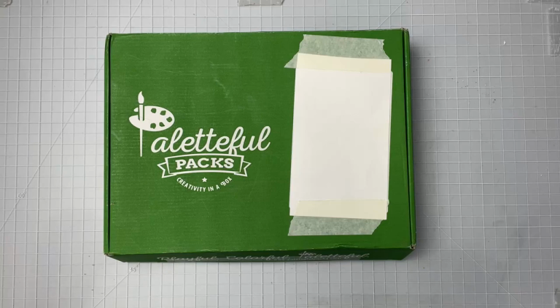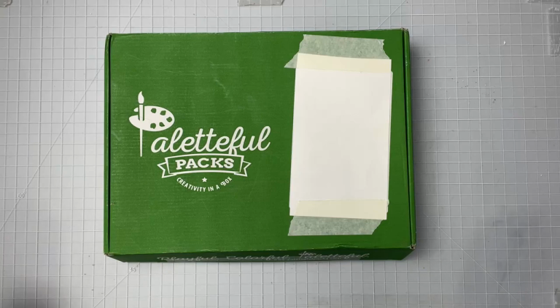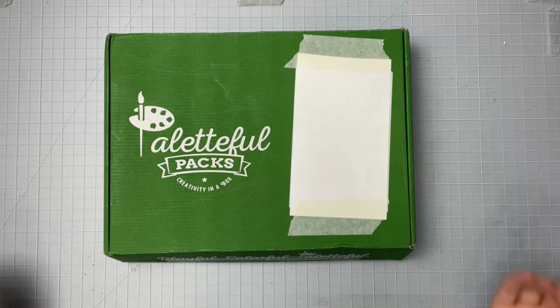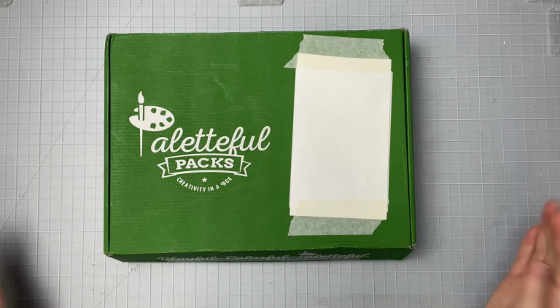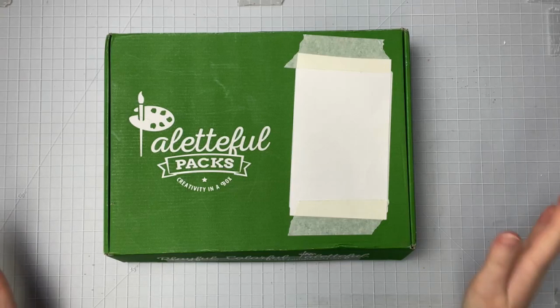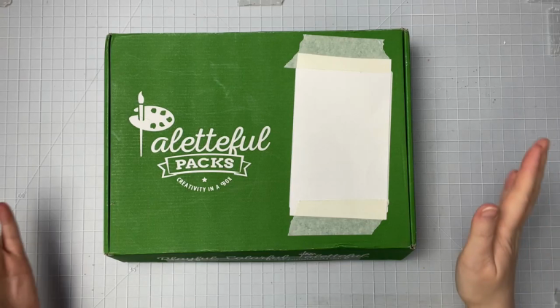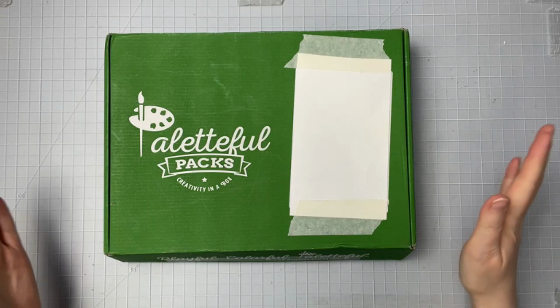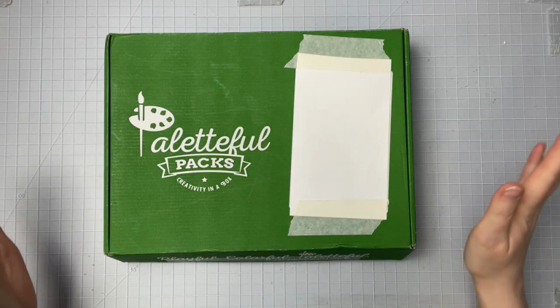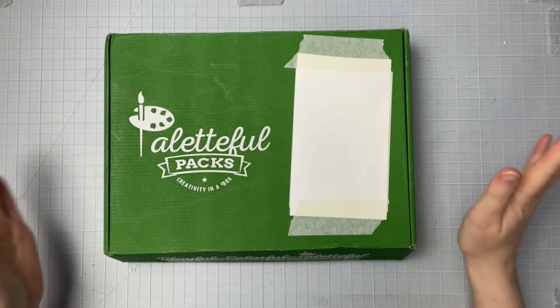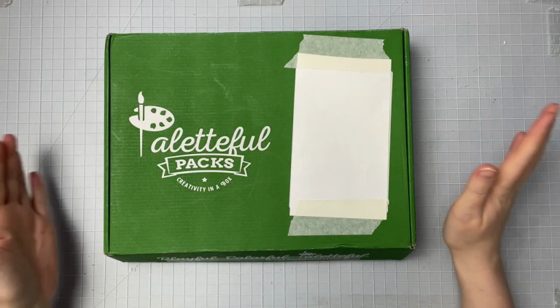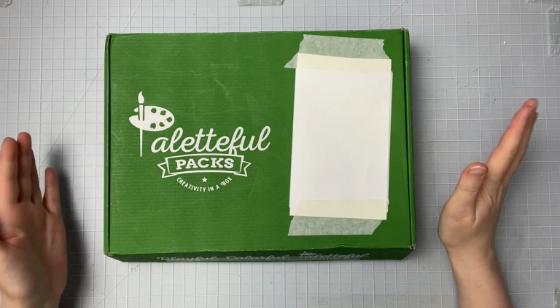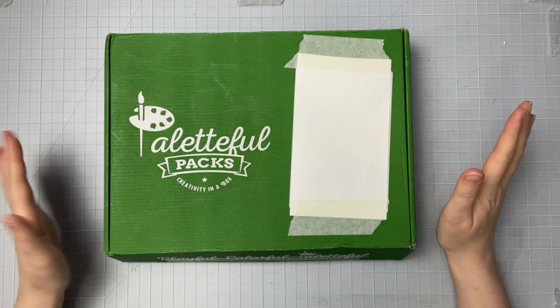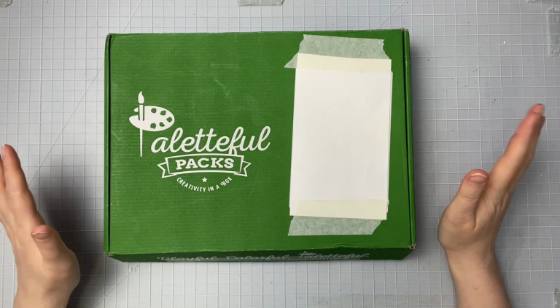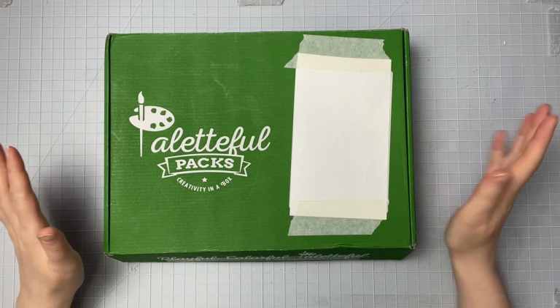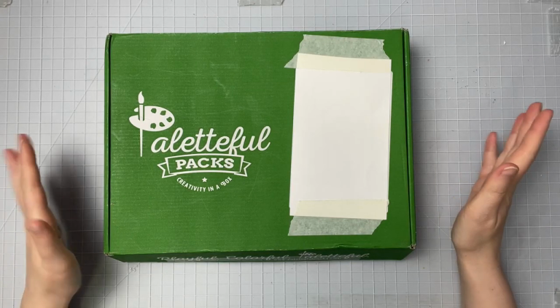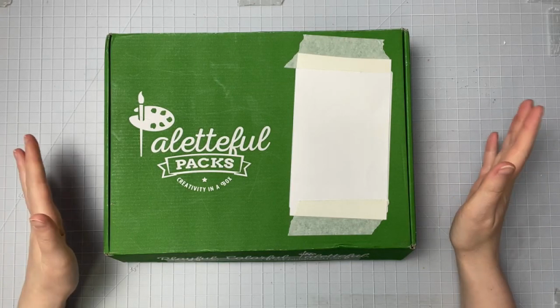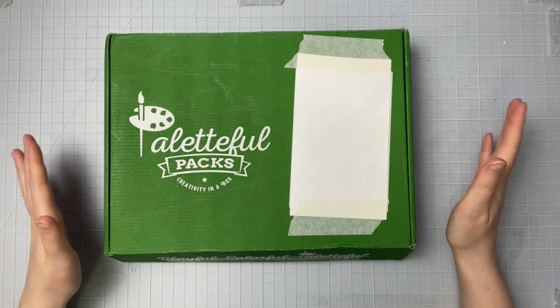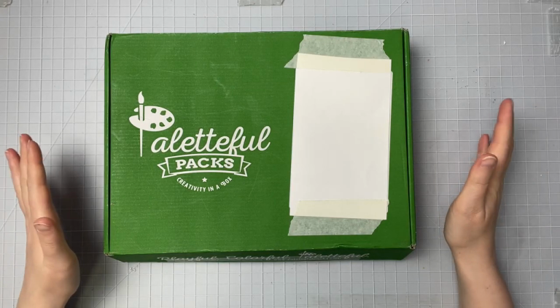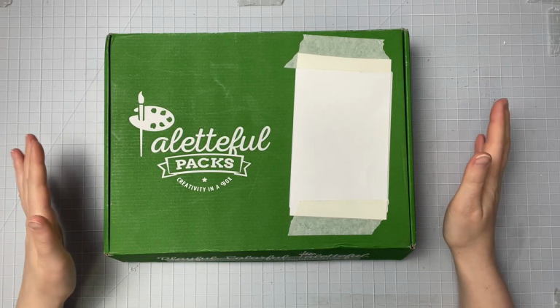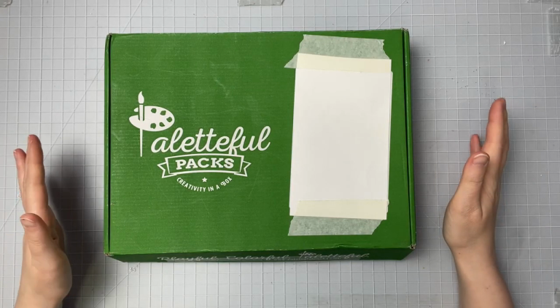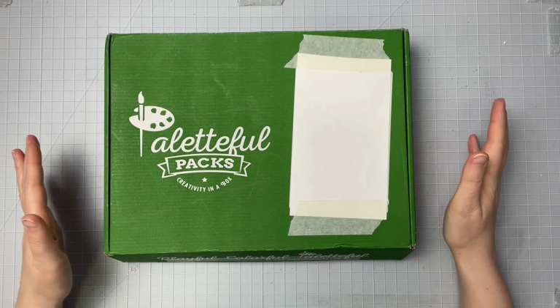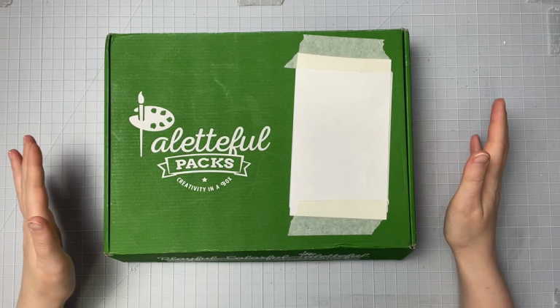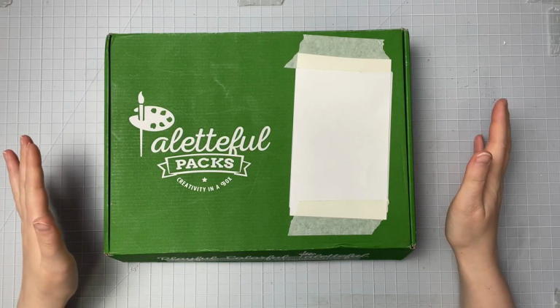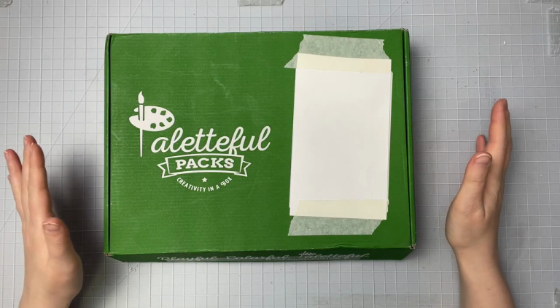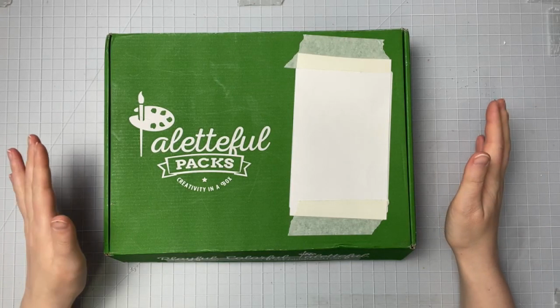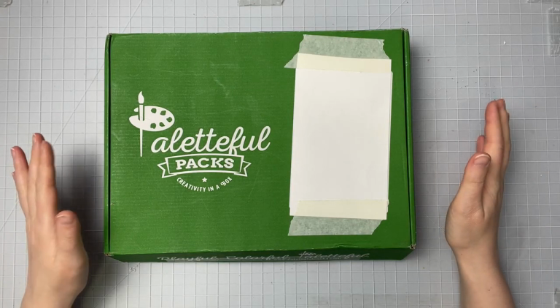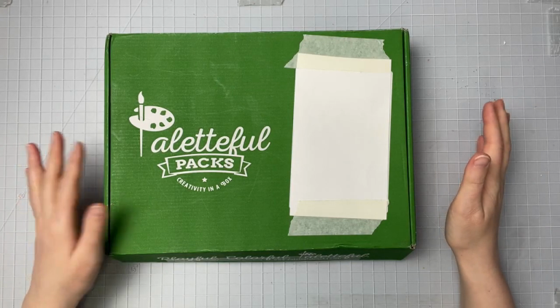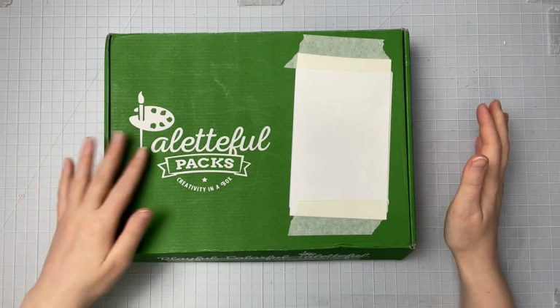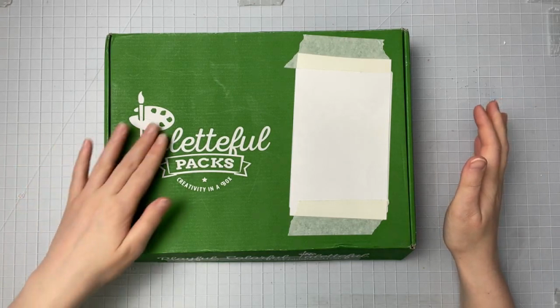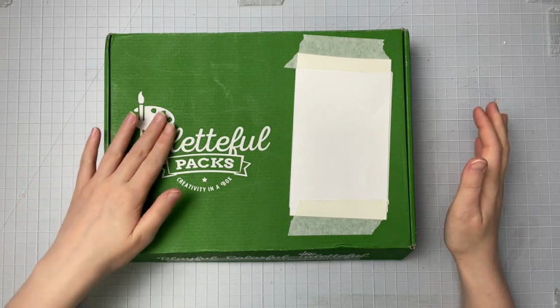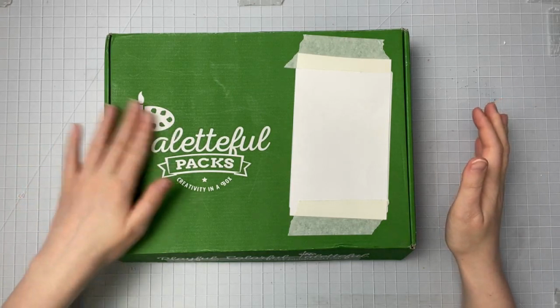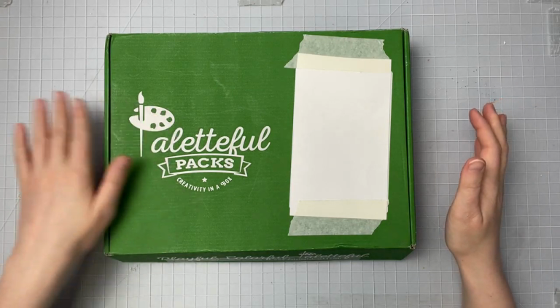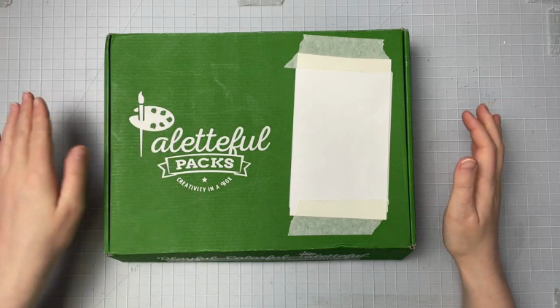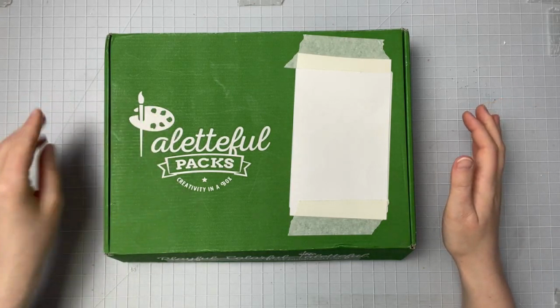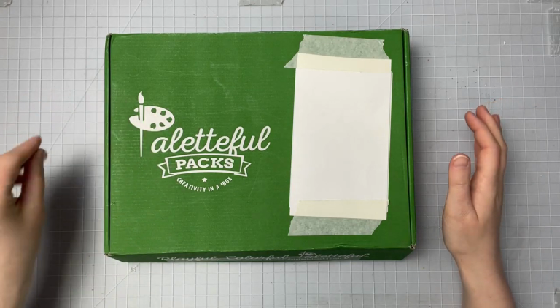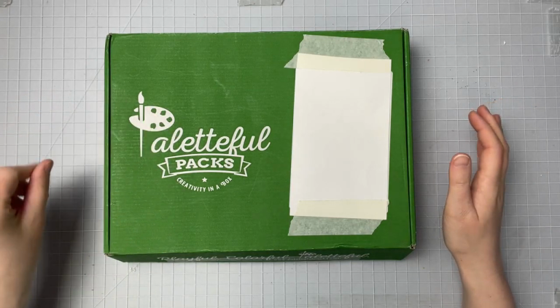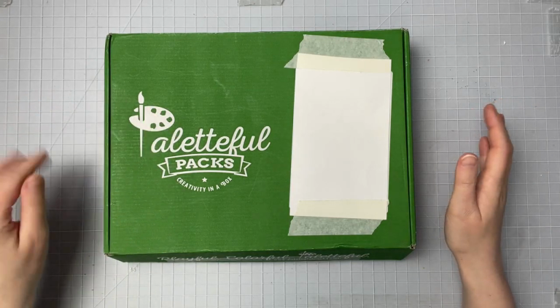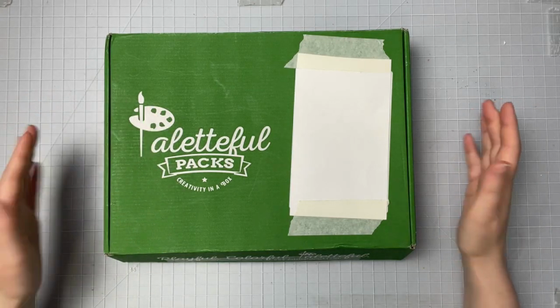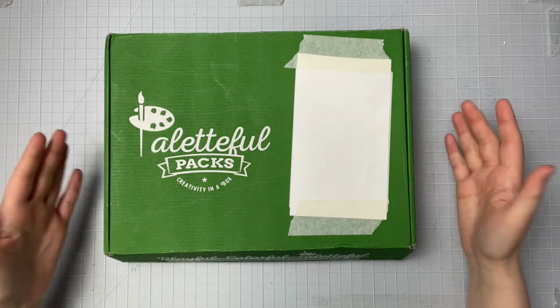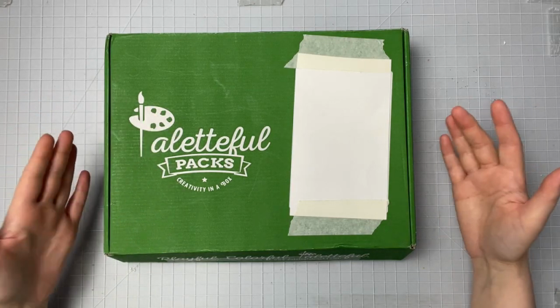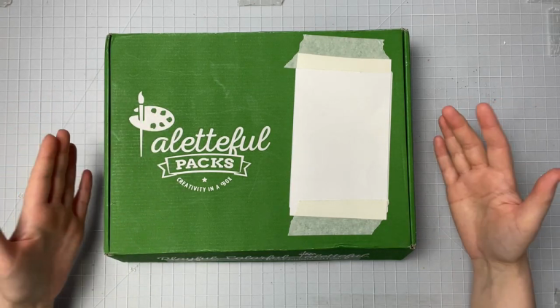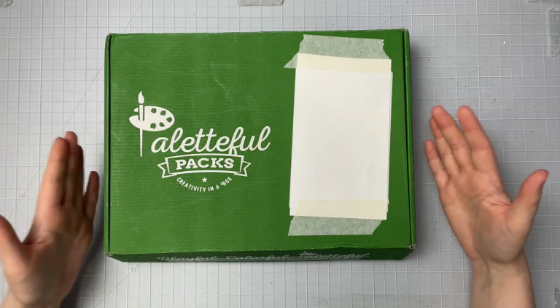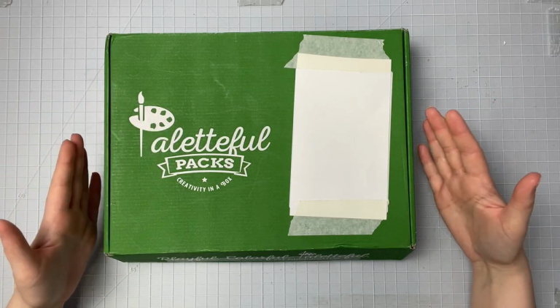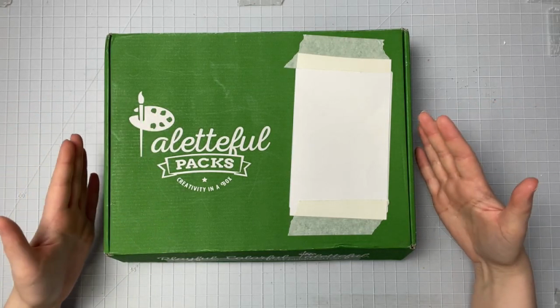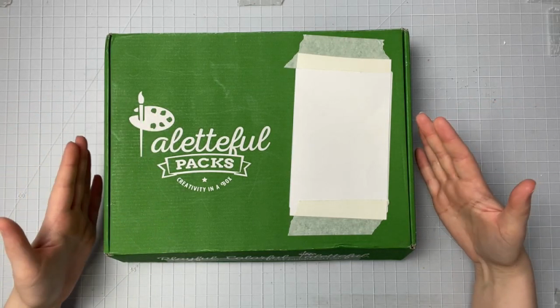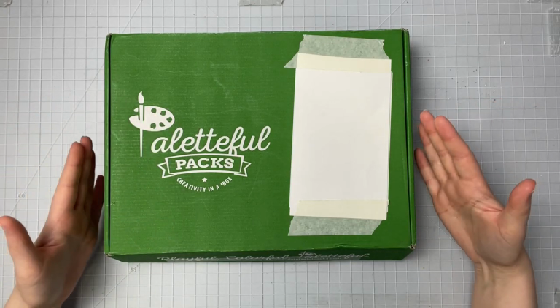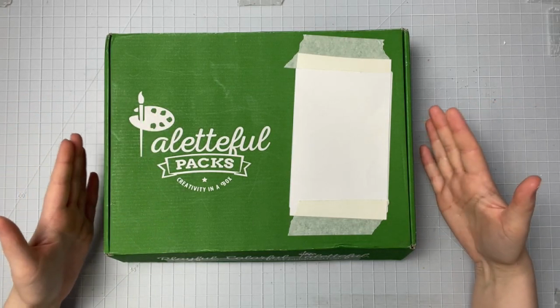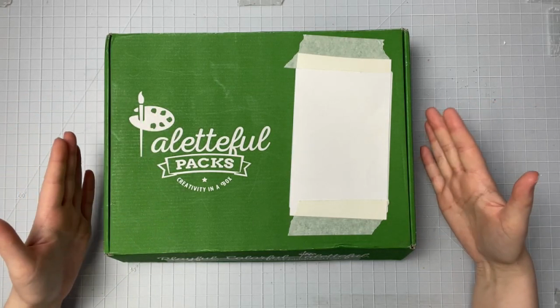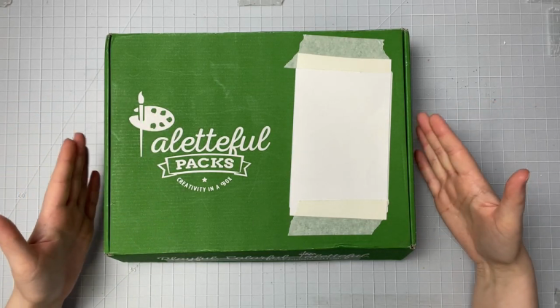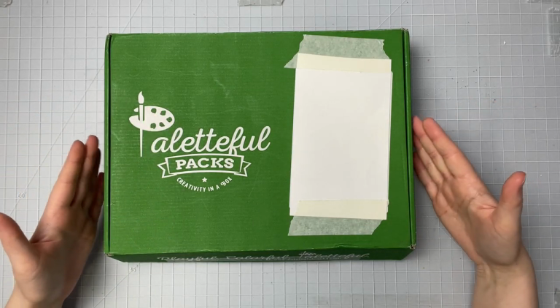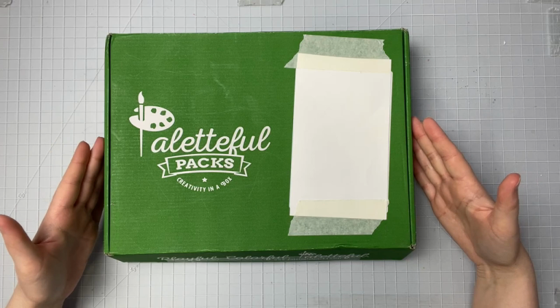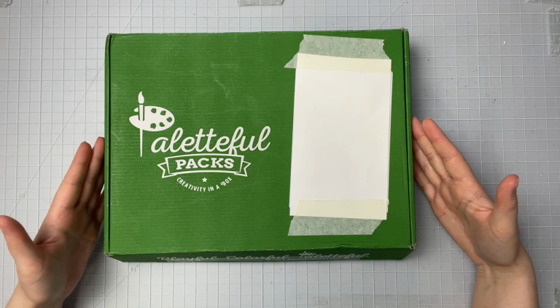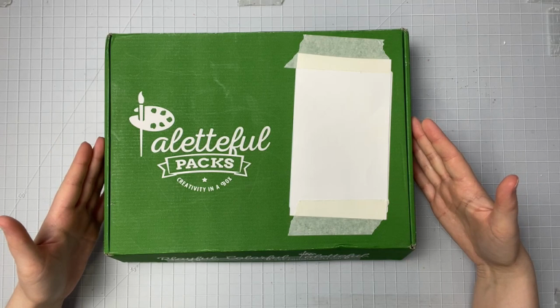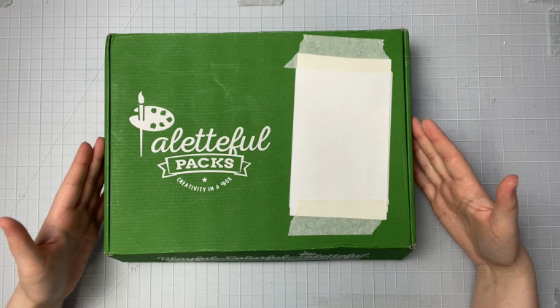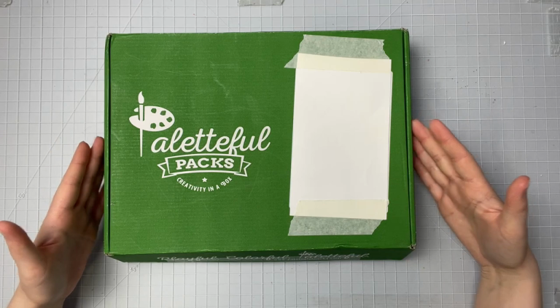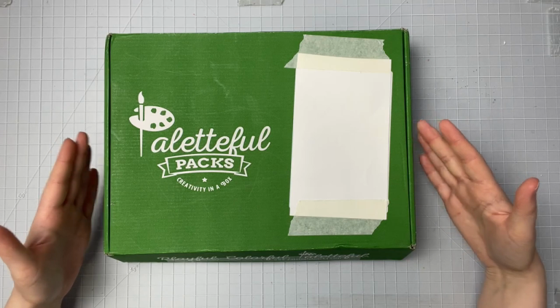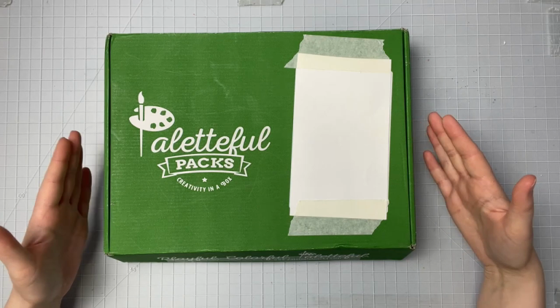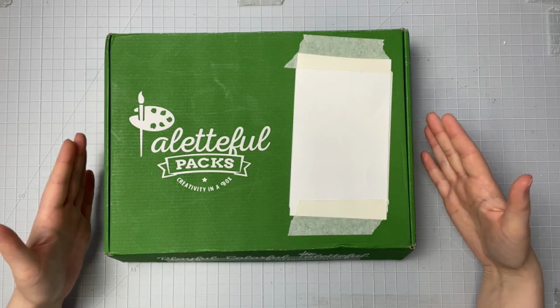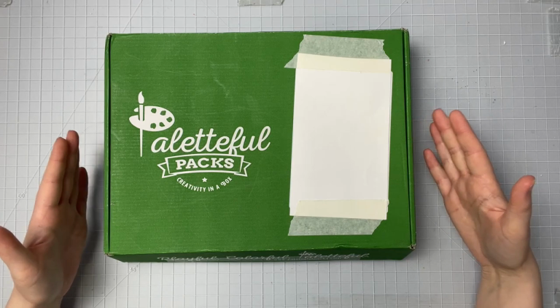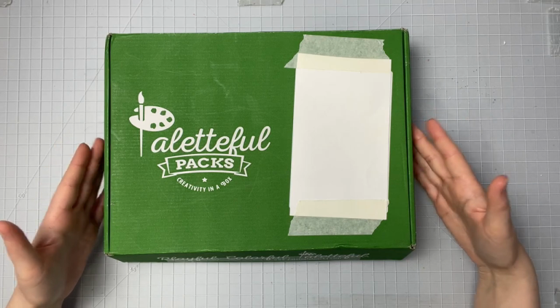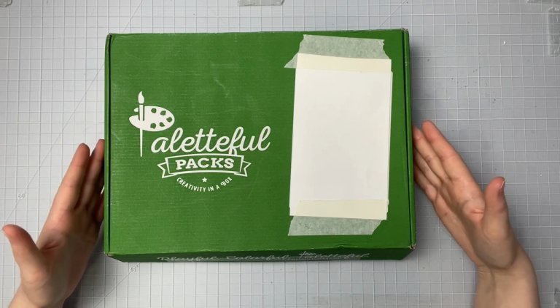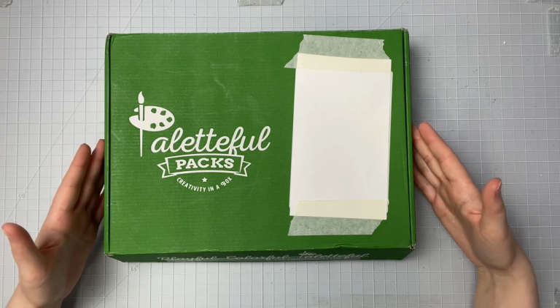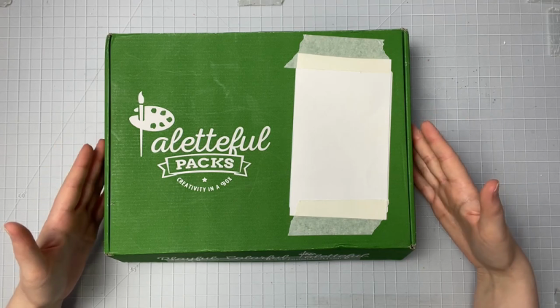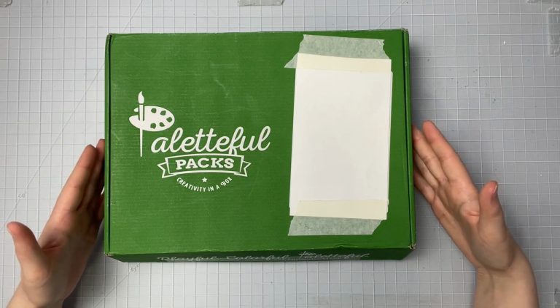Hi everyone! Welcome back to another video. For today's video we're going to be doing the March Paletteful Packs.